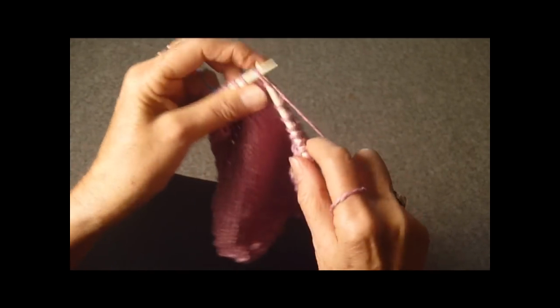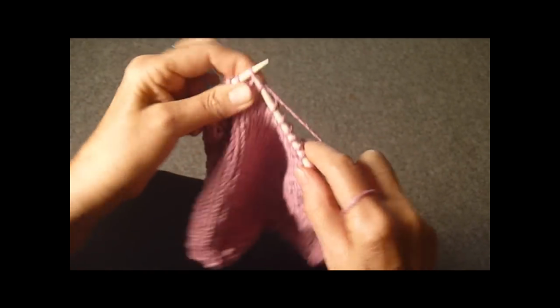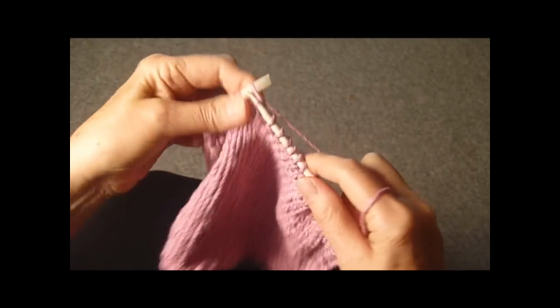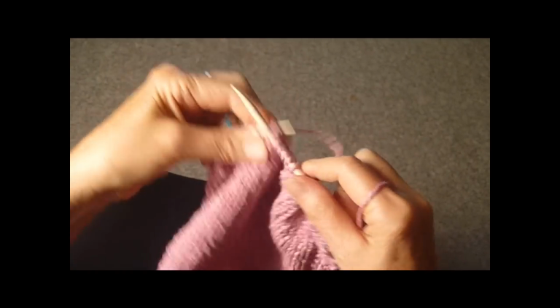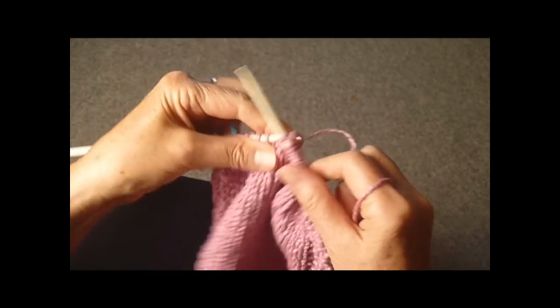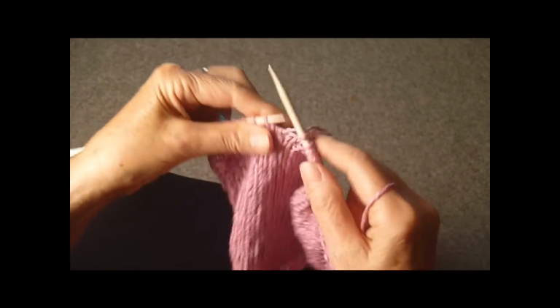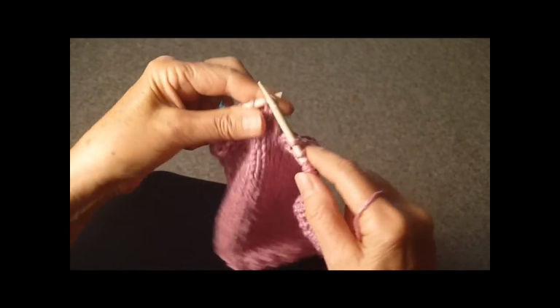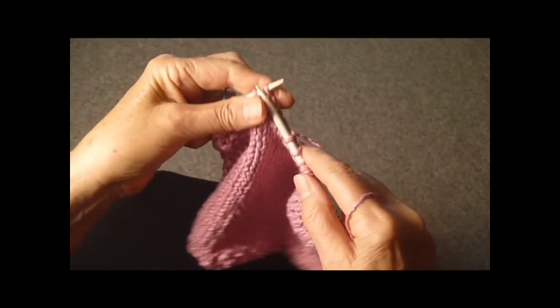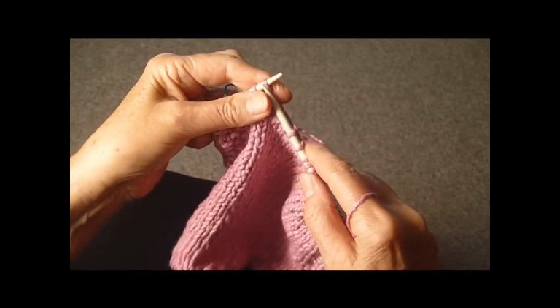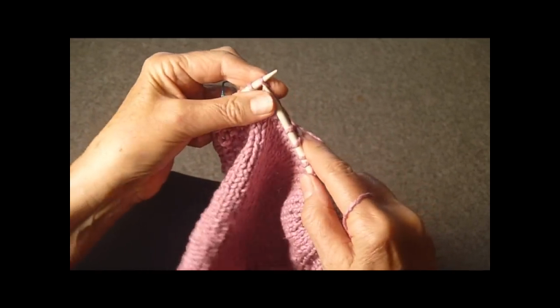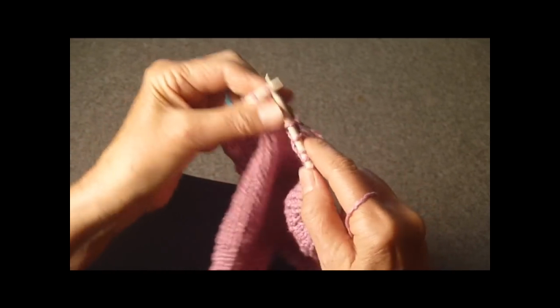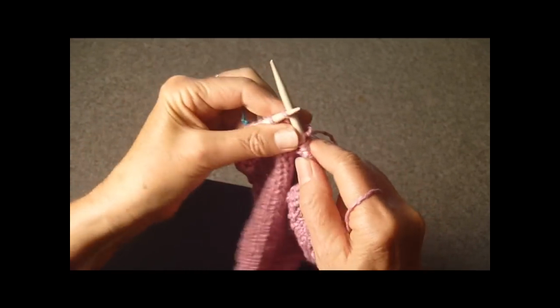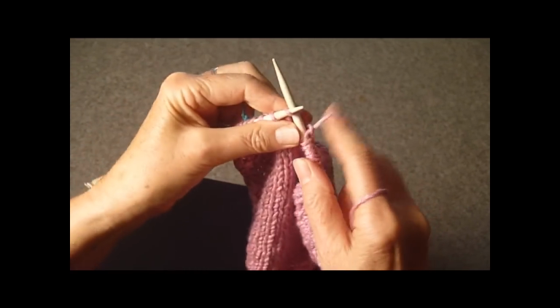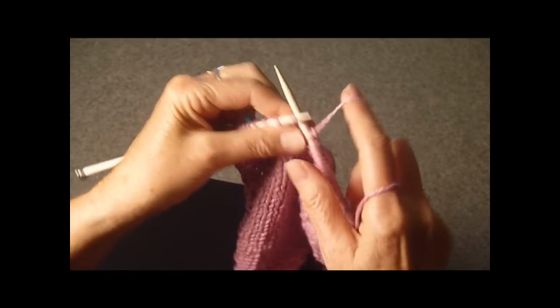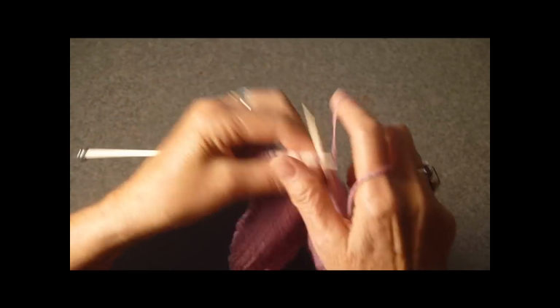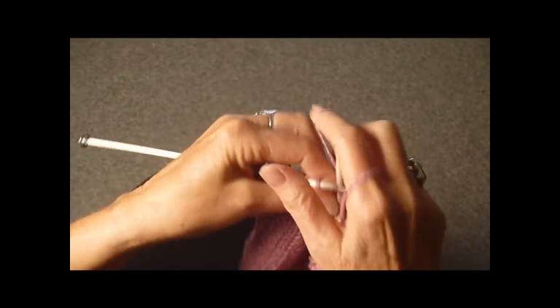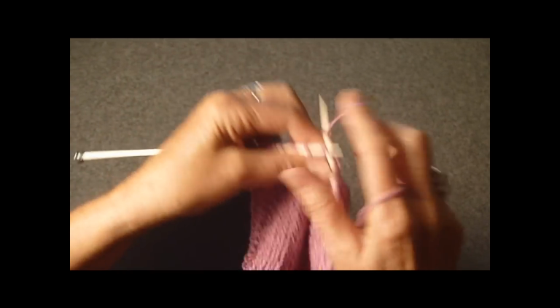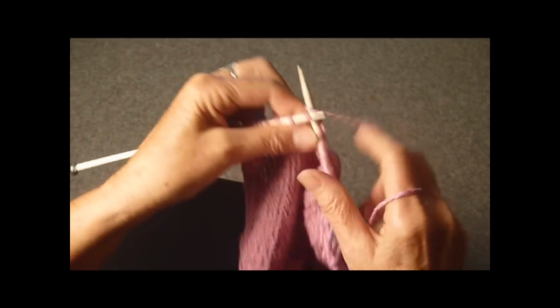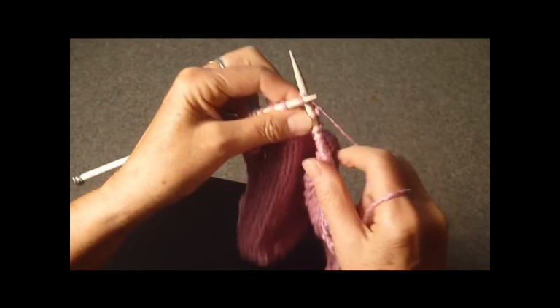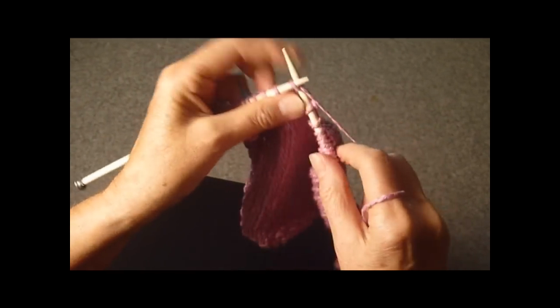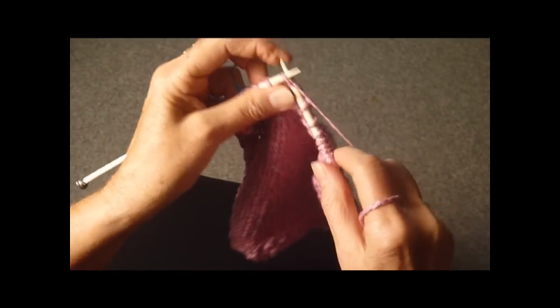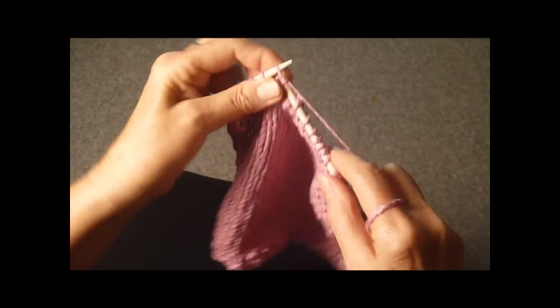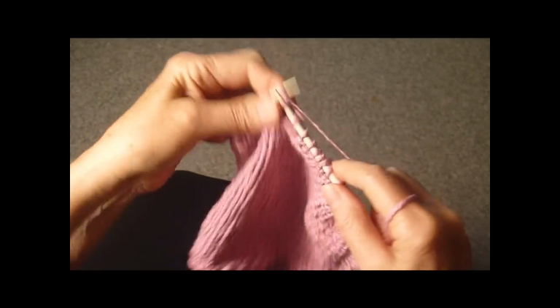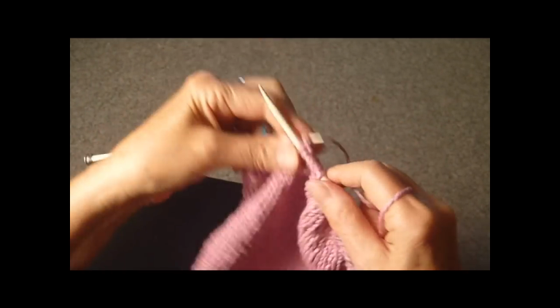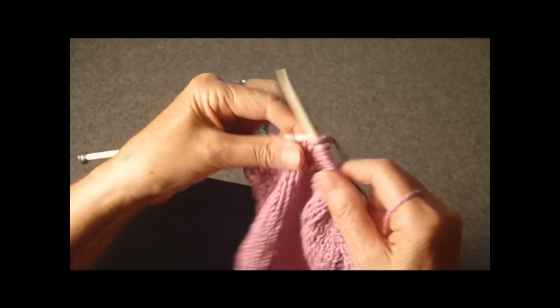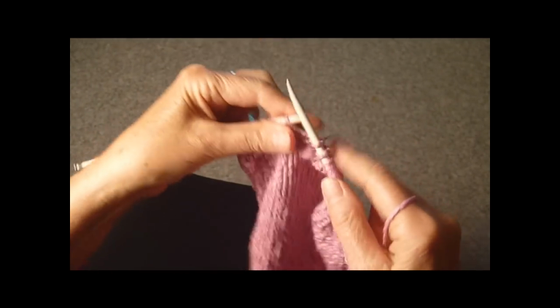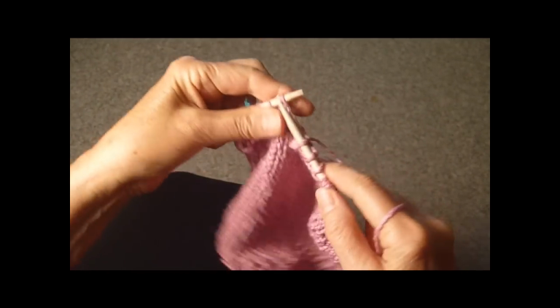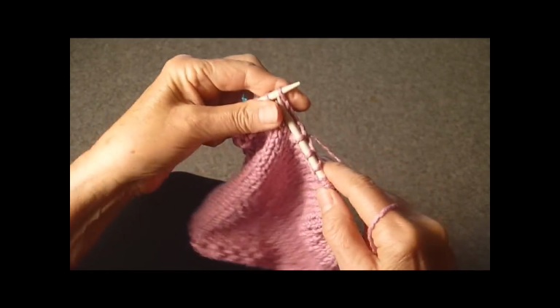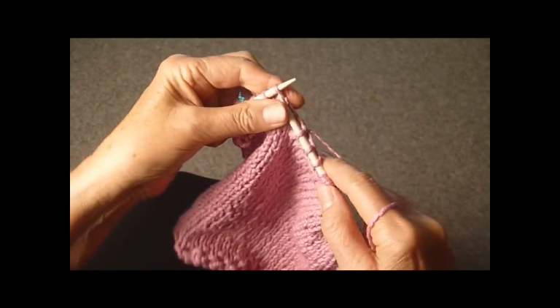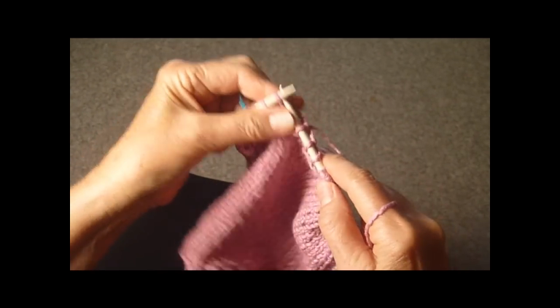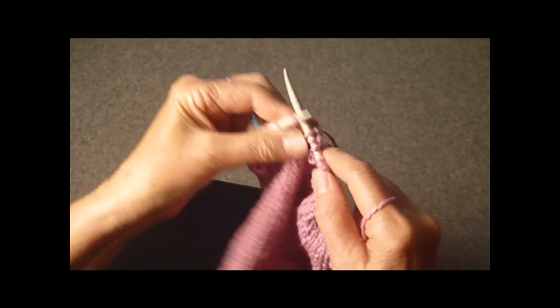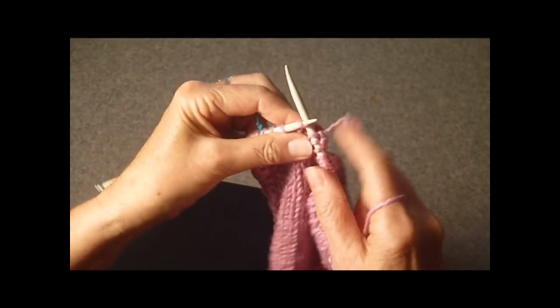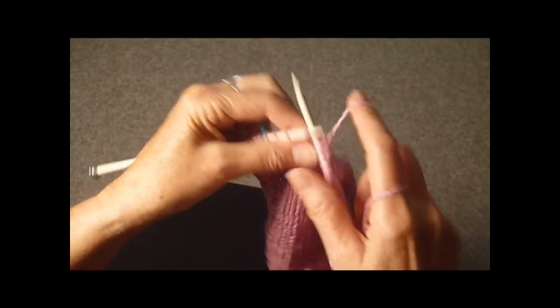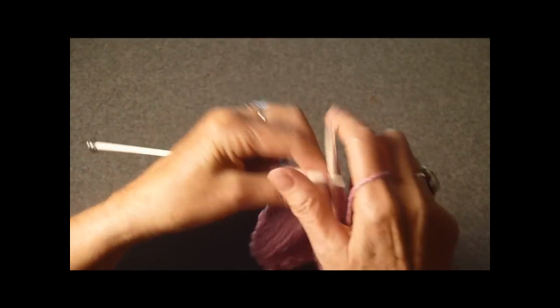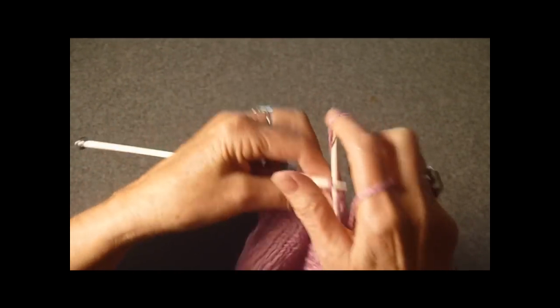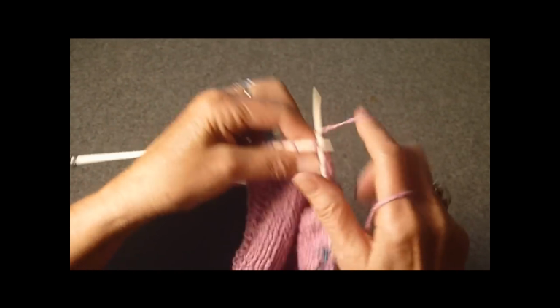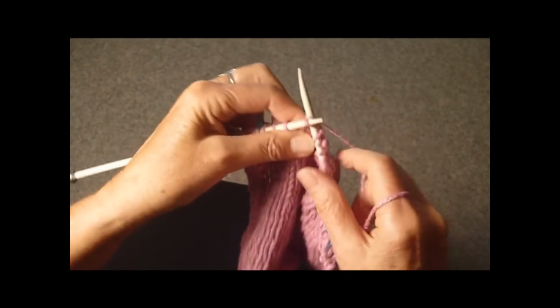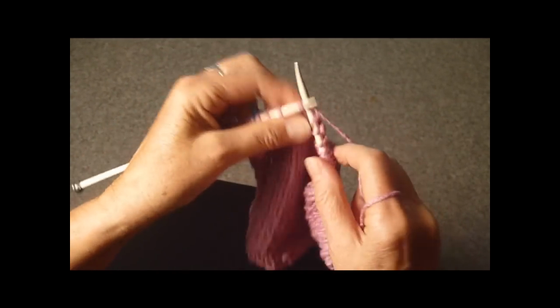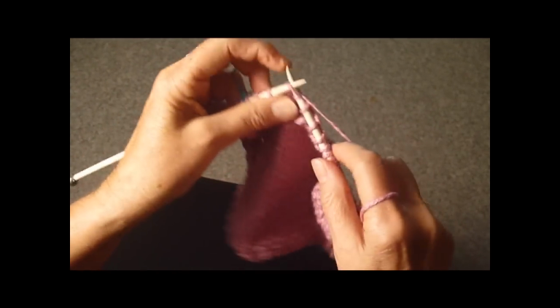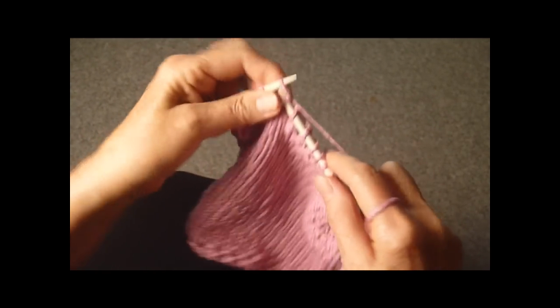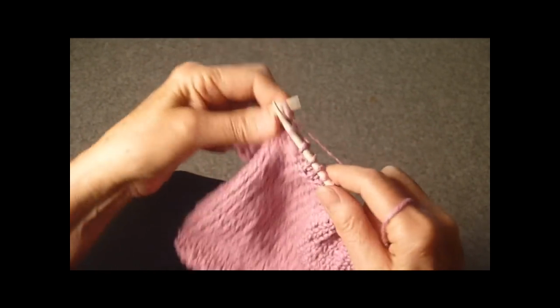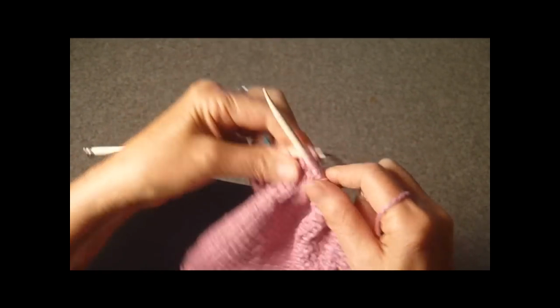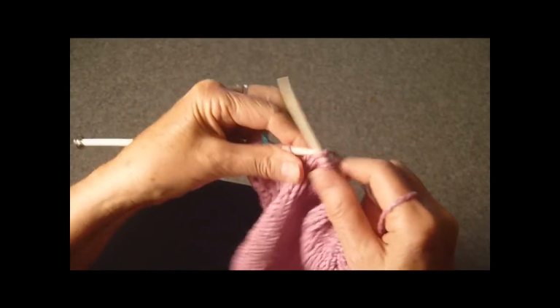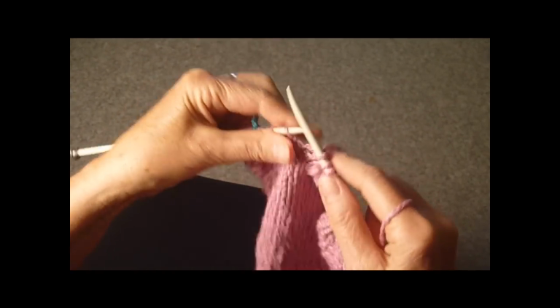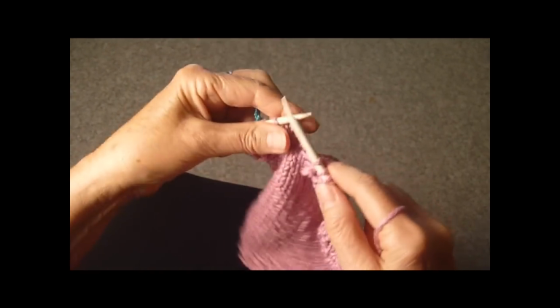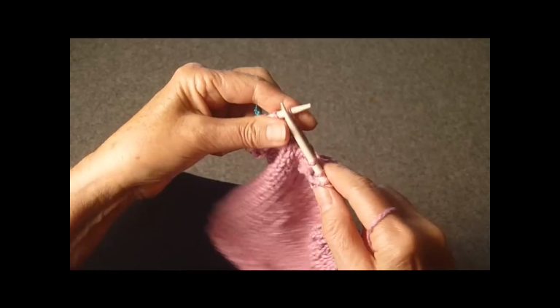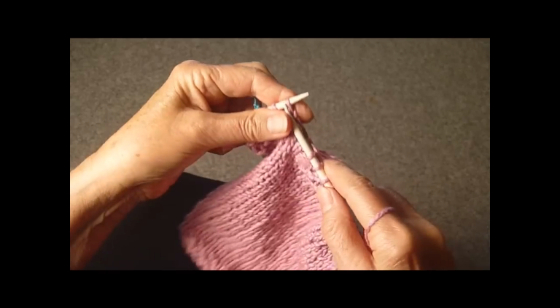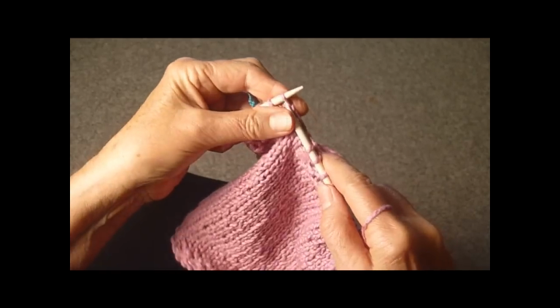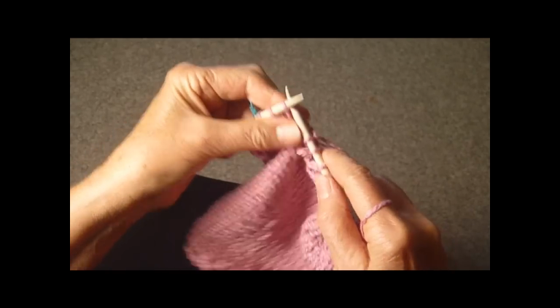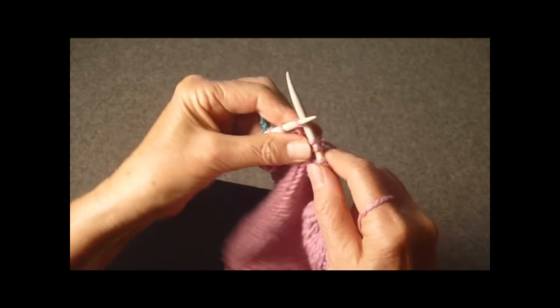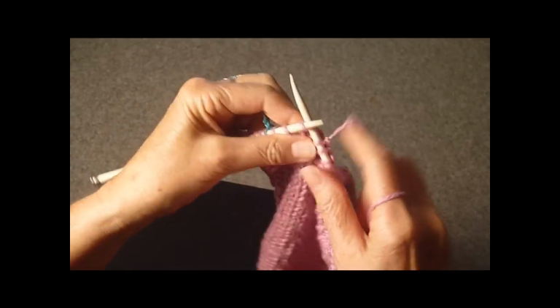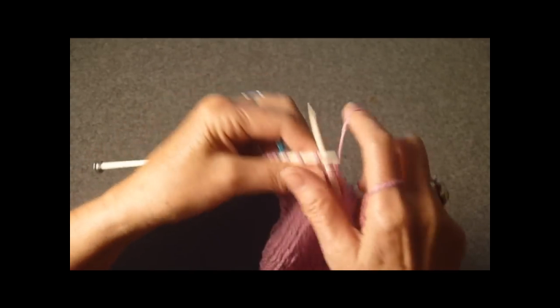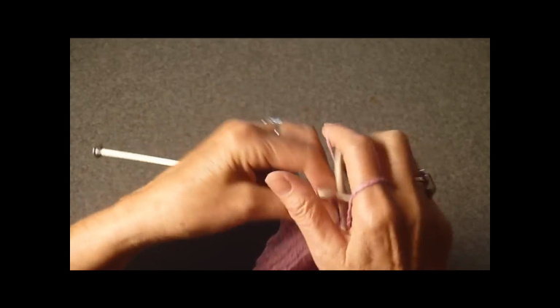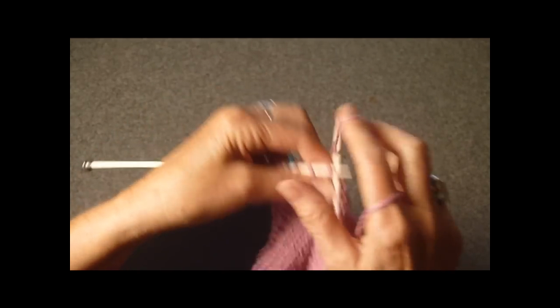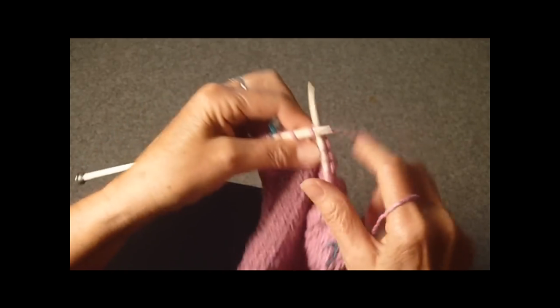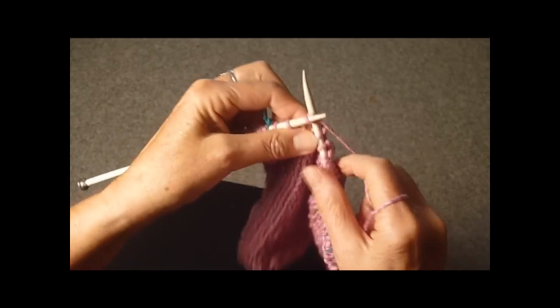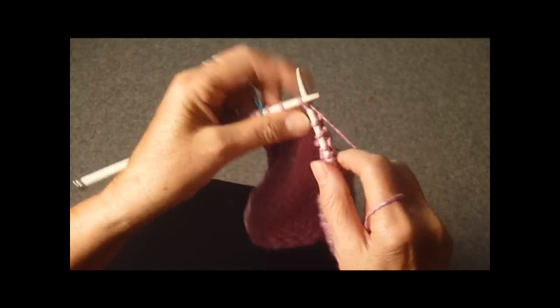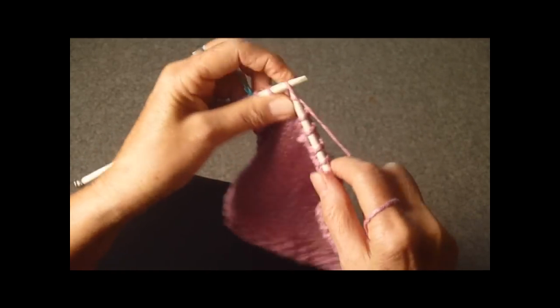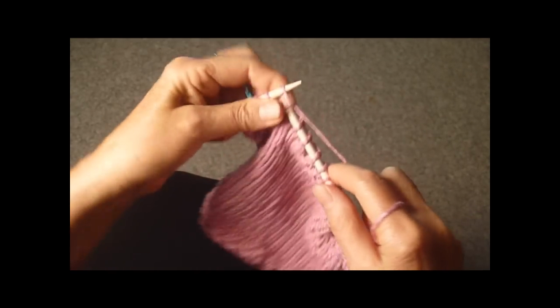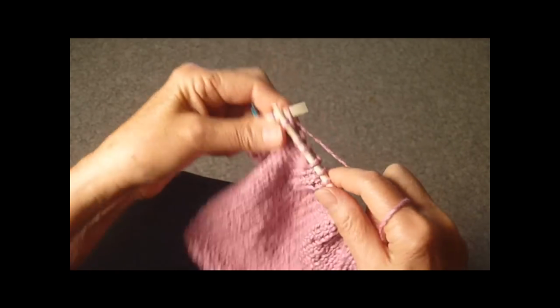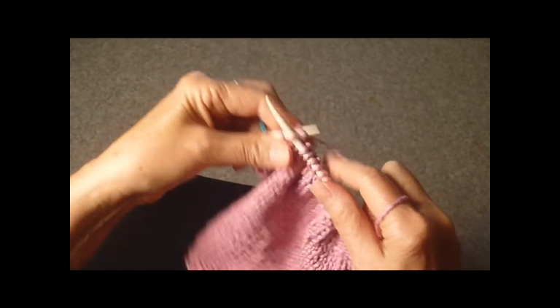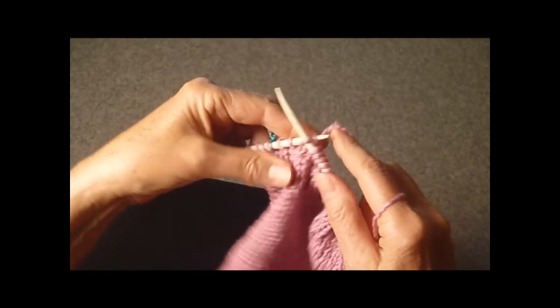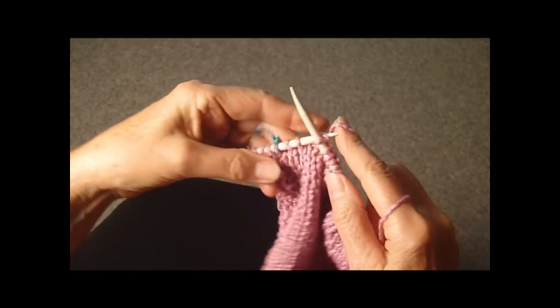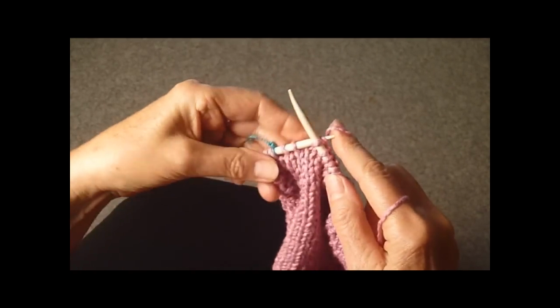You want to use a nice cotton yarn for this project, one that can be put in the washer and dryer.